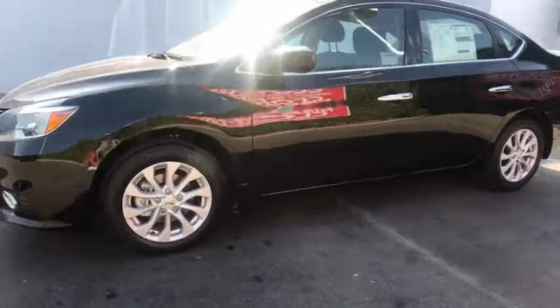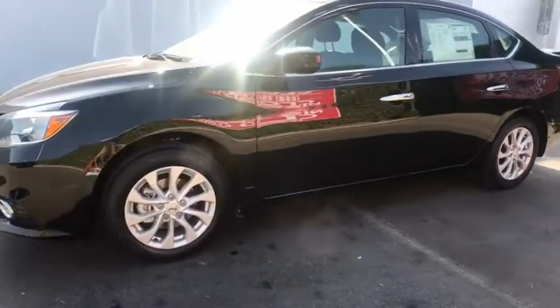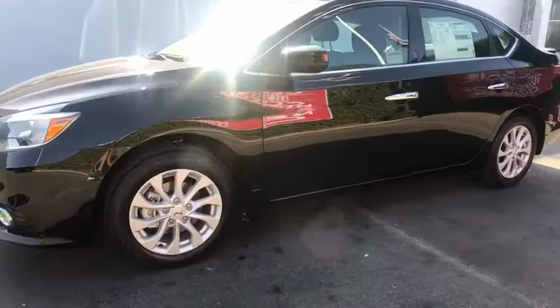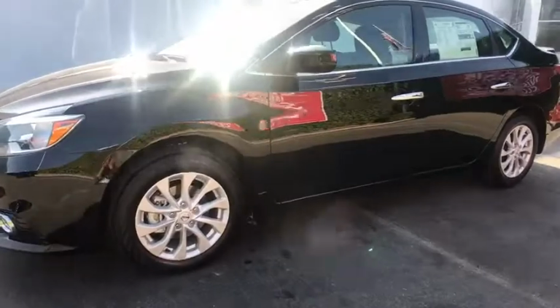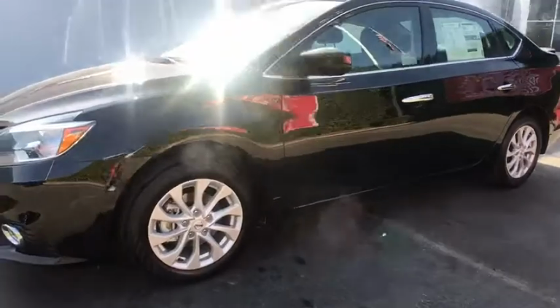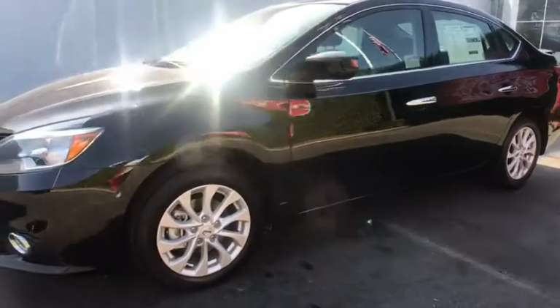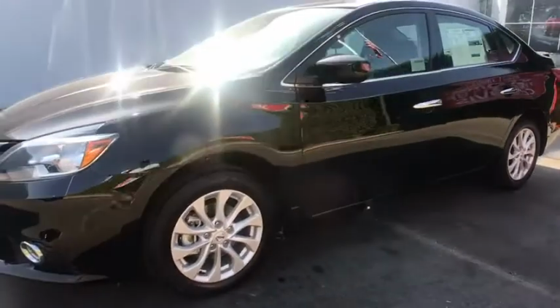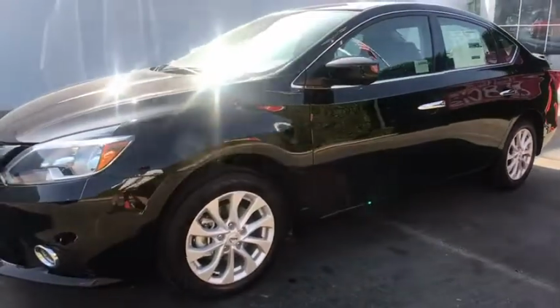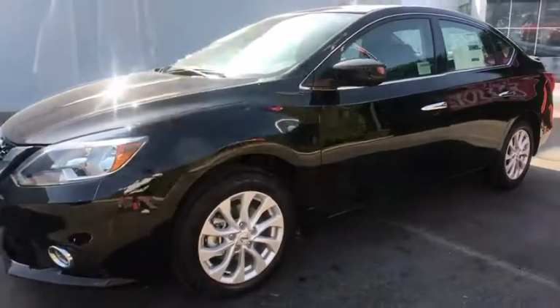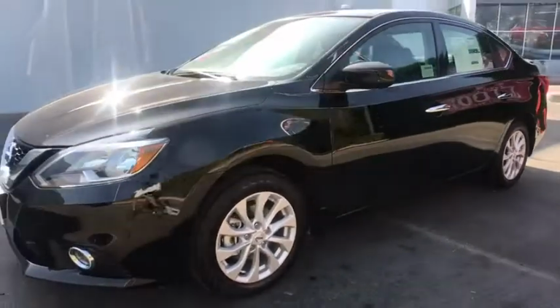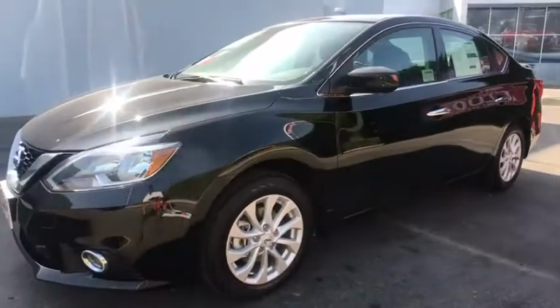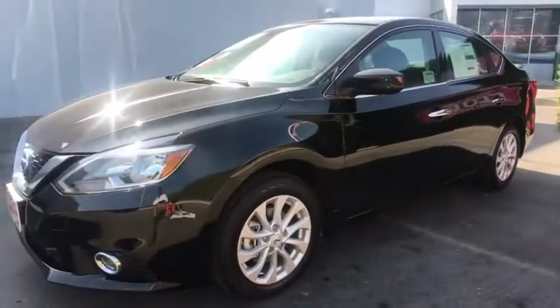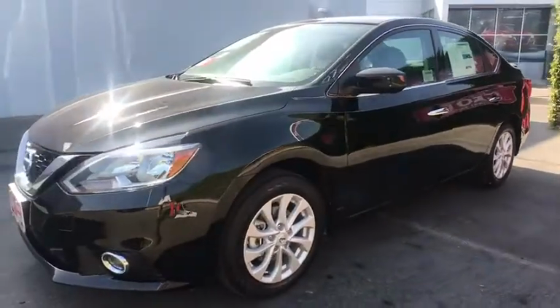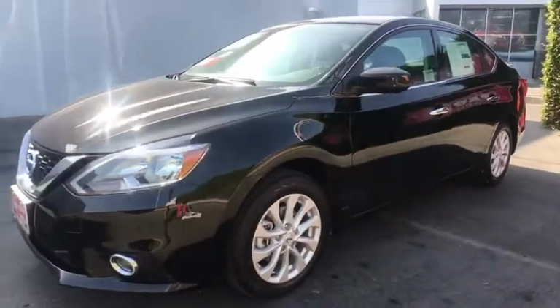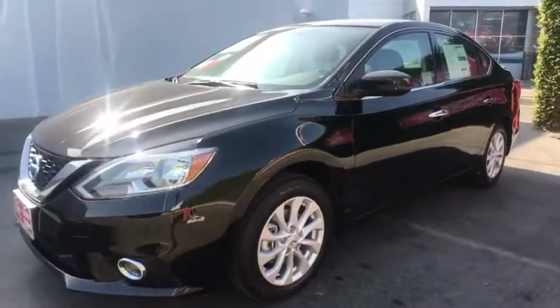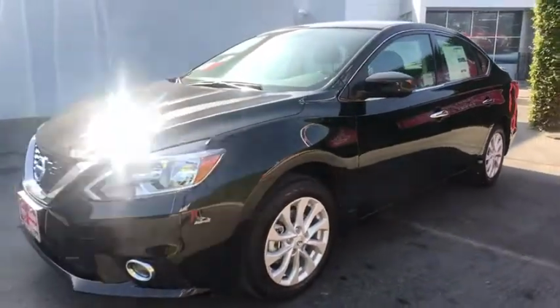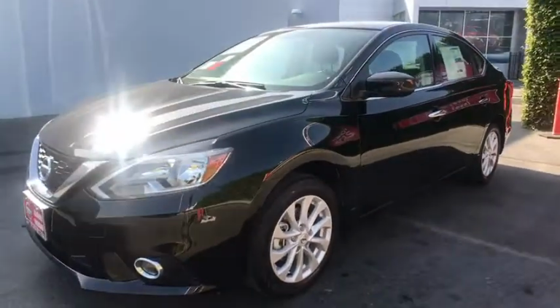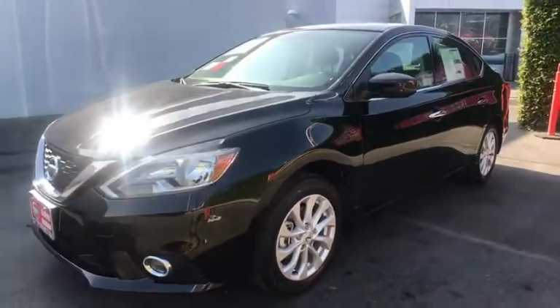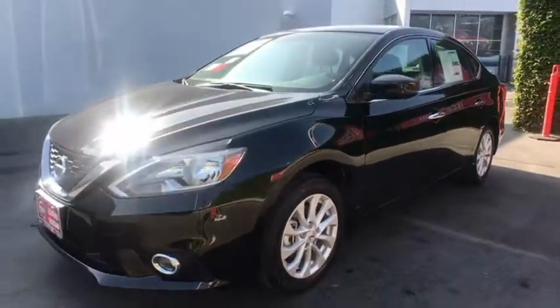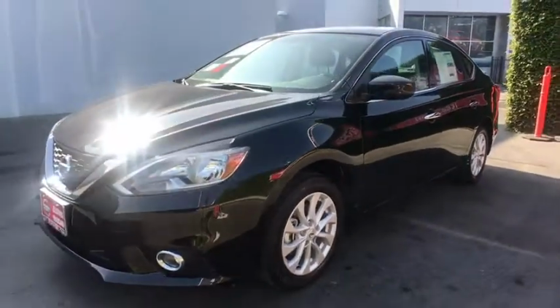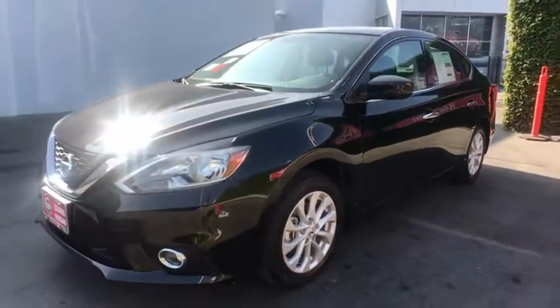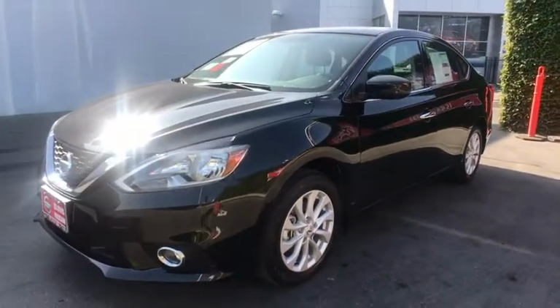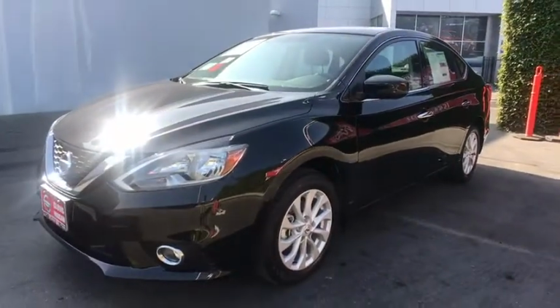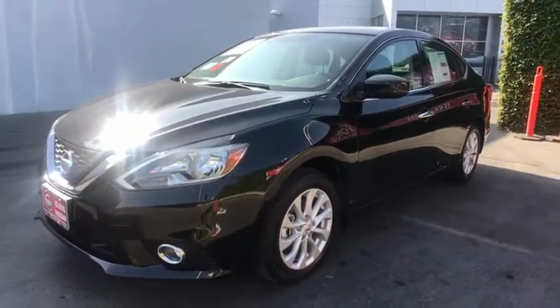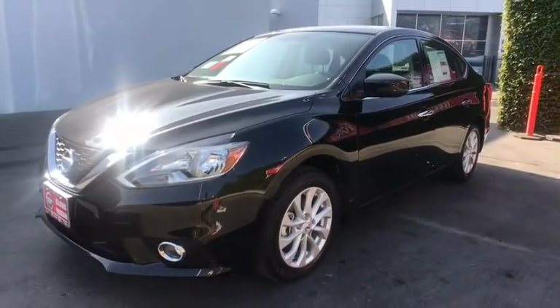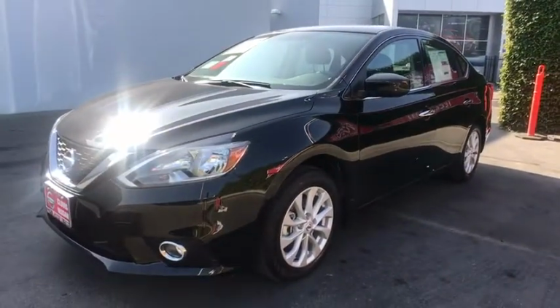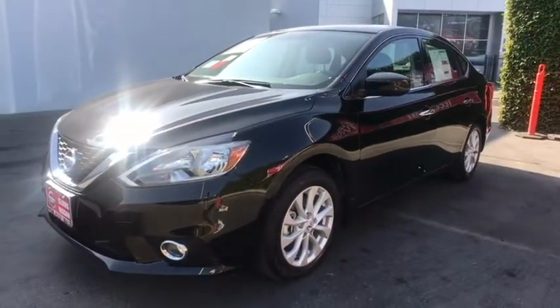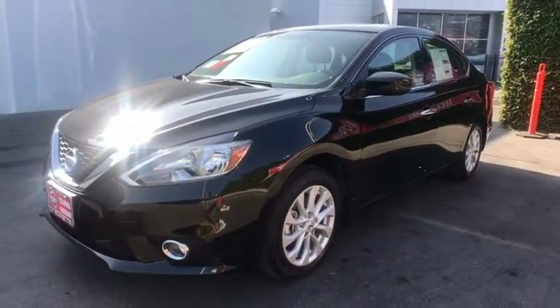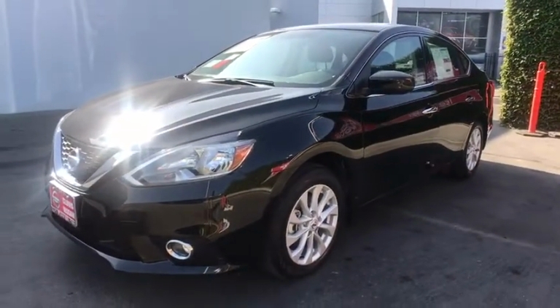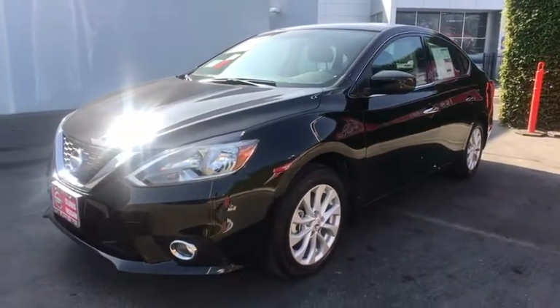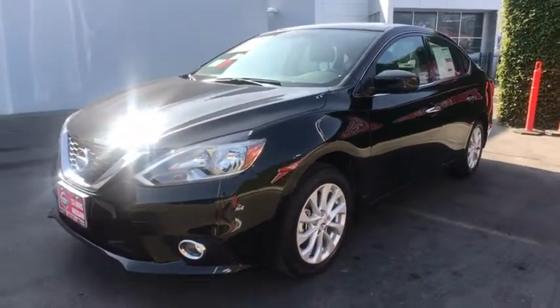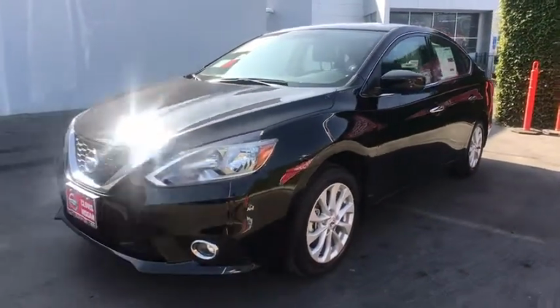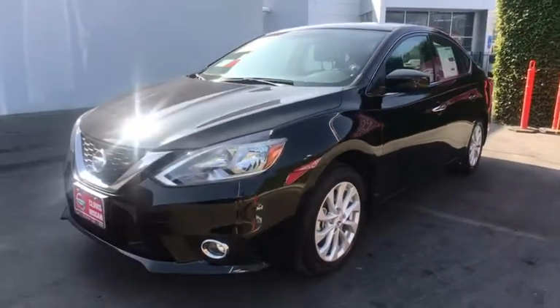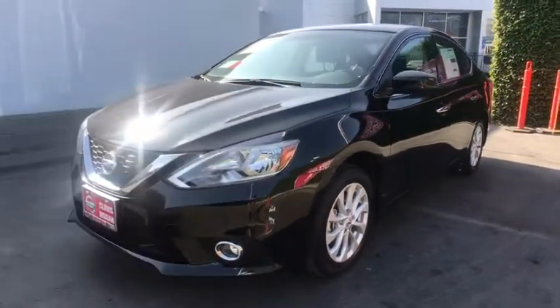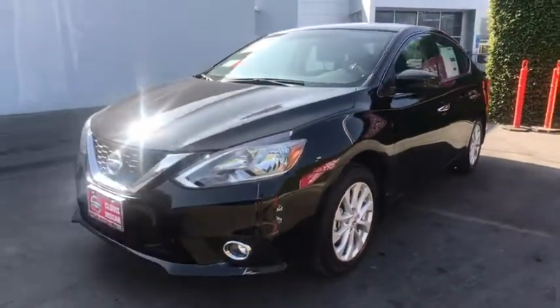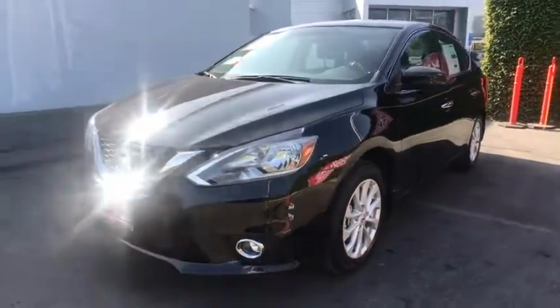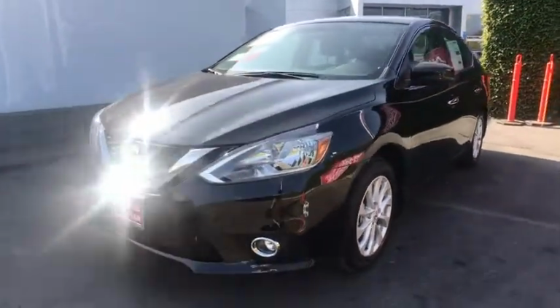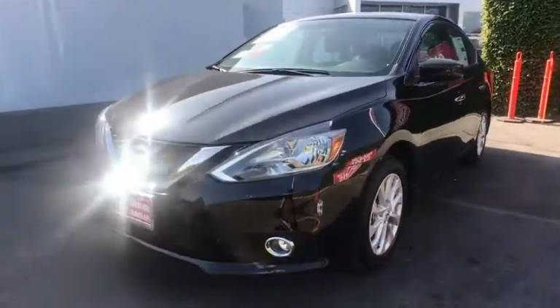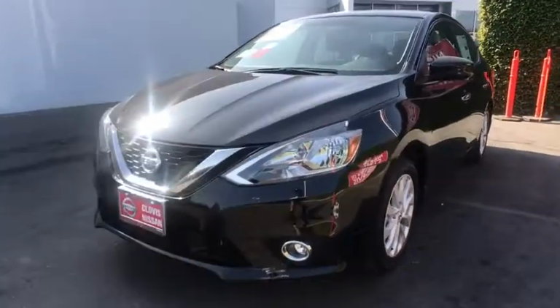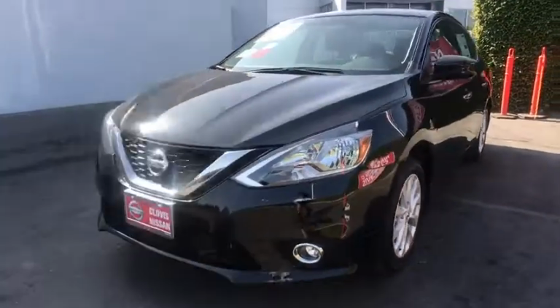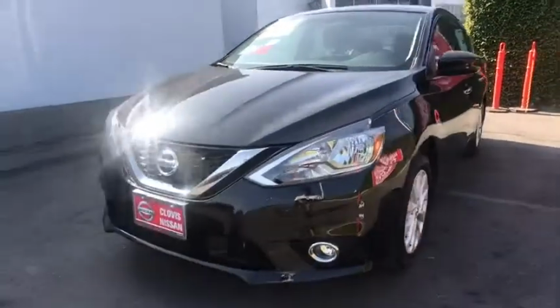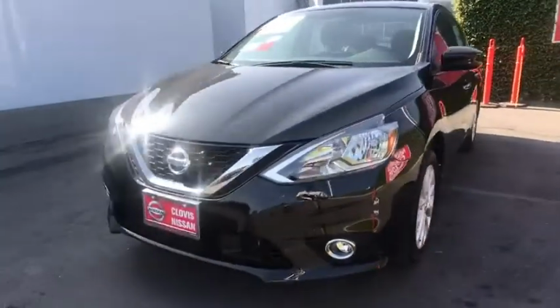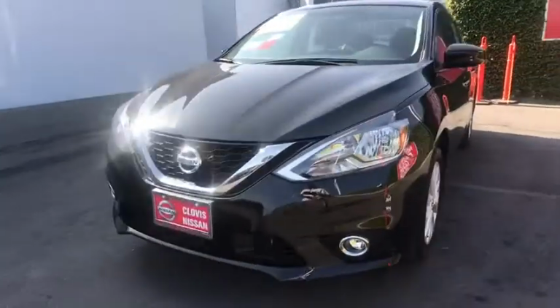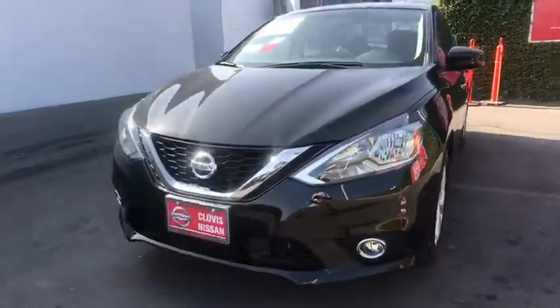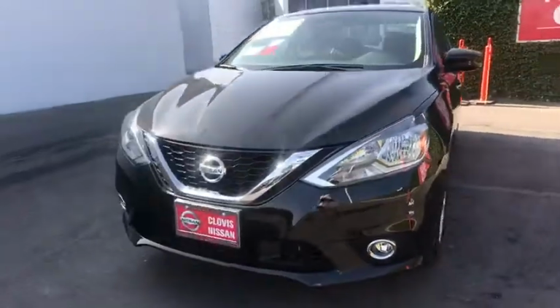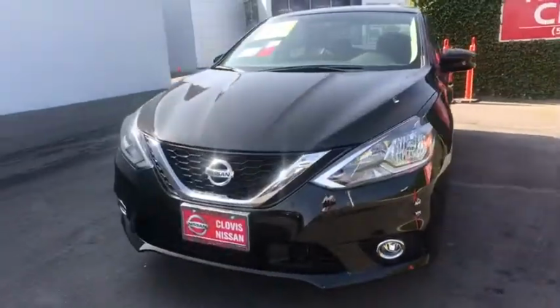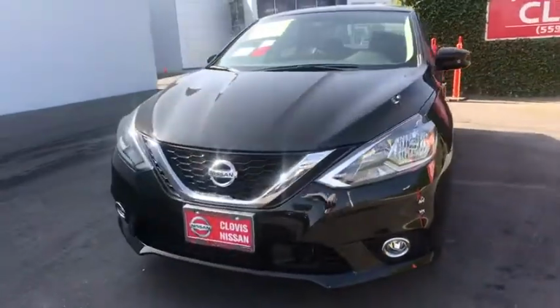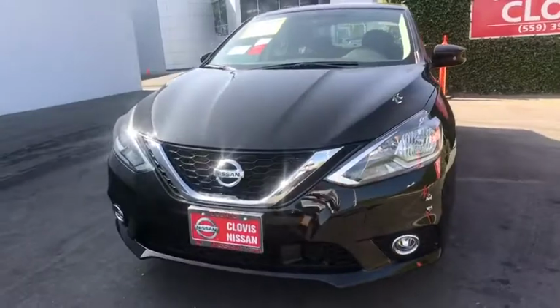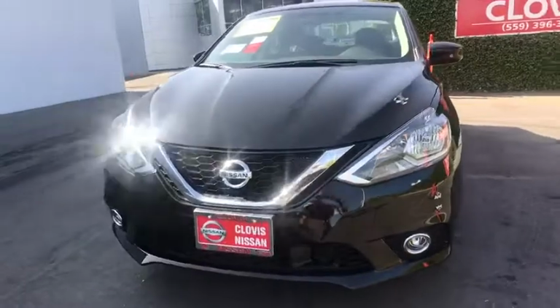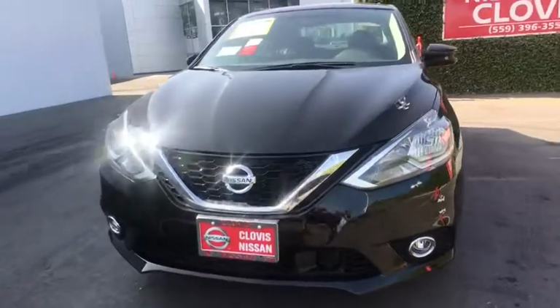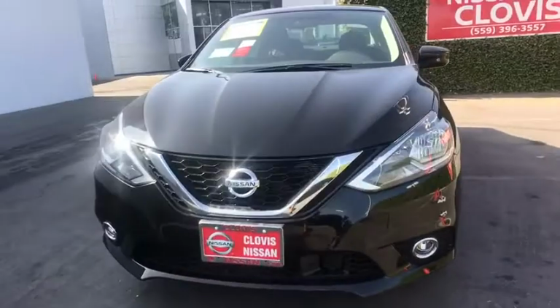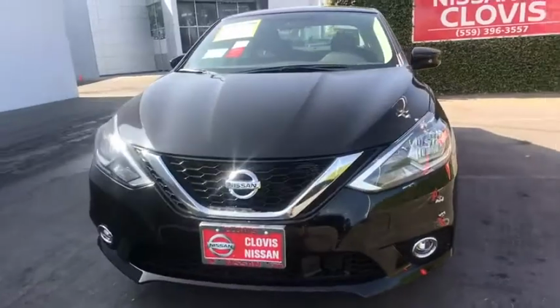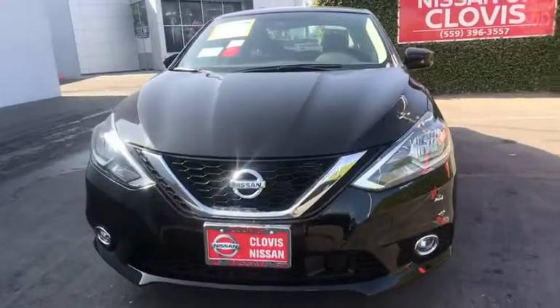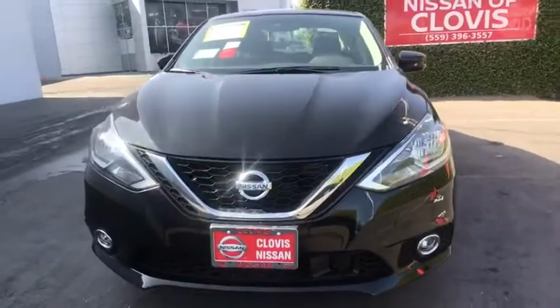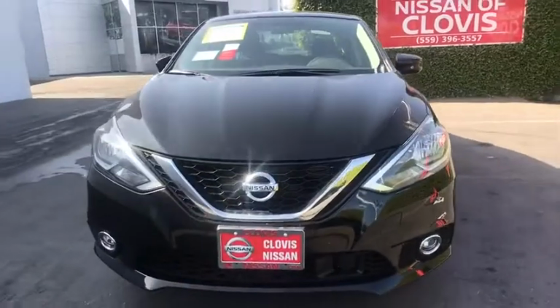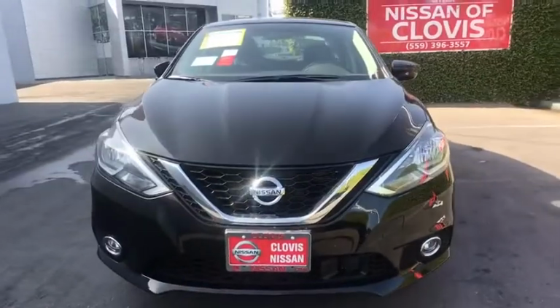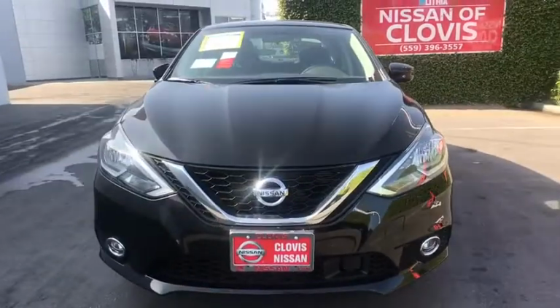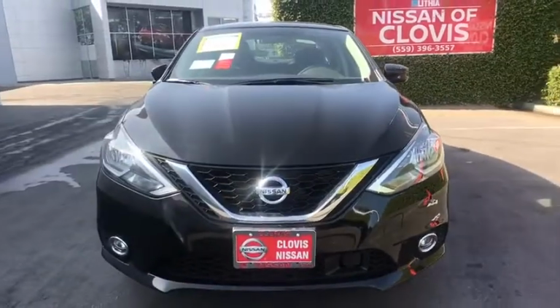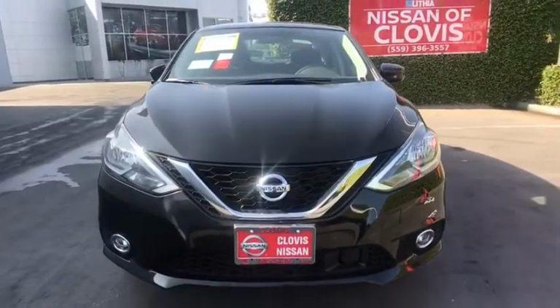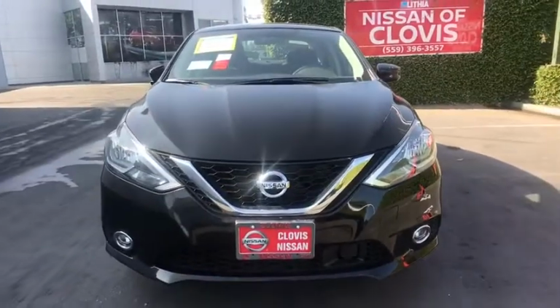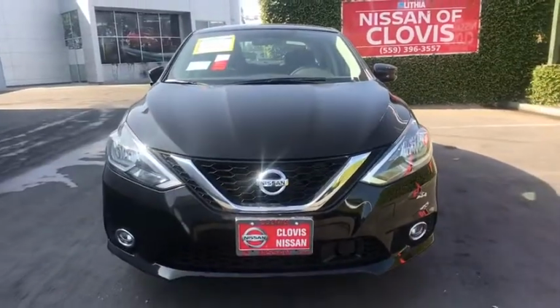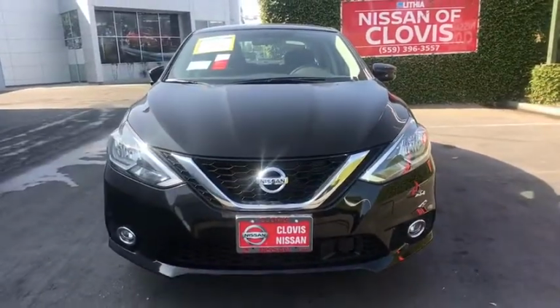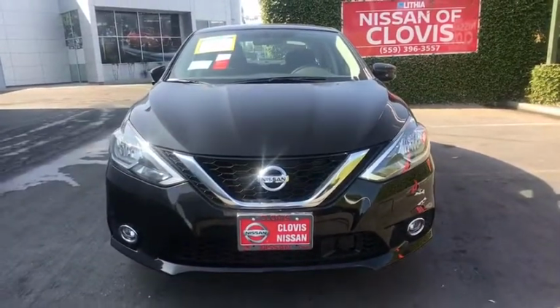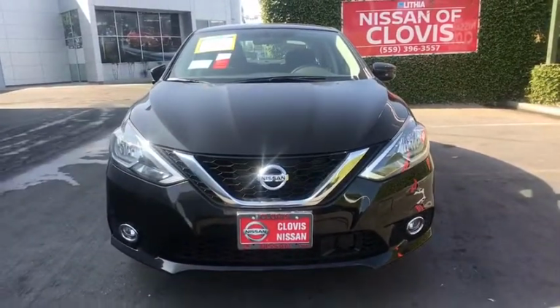AM-FM stereo radio, rear defrost, front-wheel drive, MP3 player, passenger airbag, power windows, child safety locks, fog lamps.